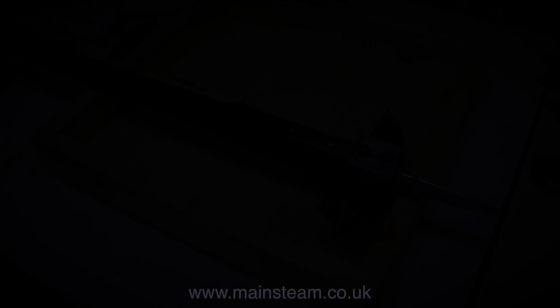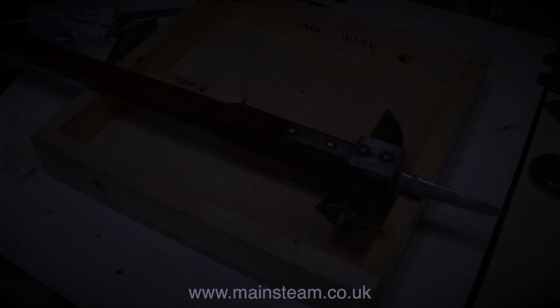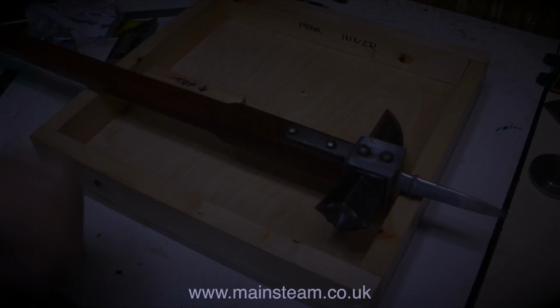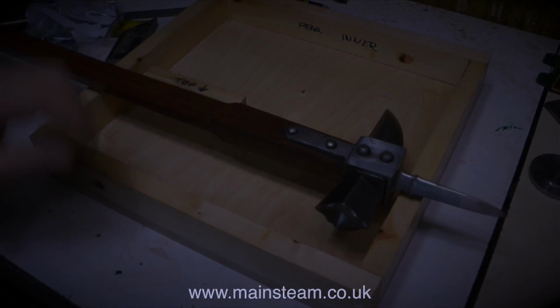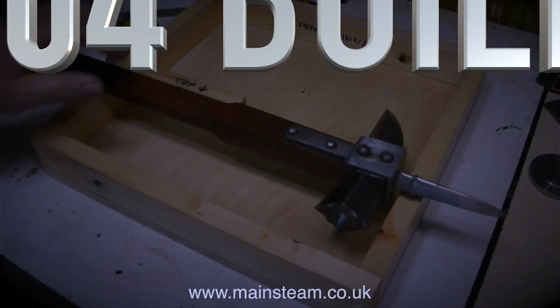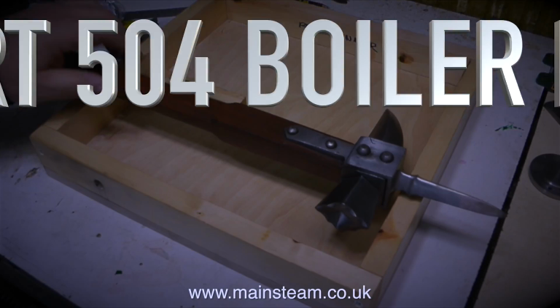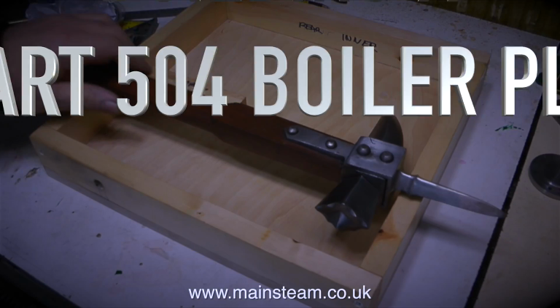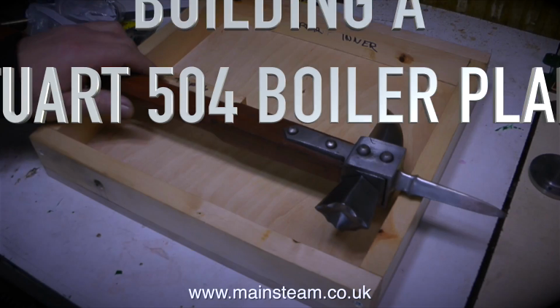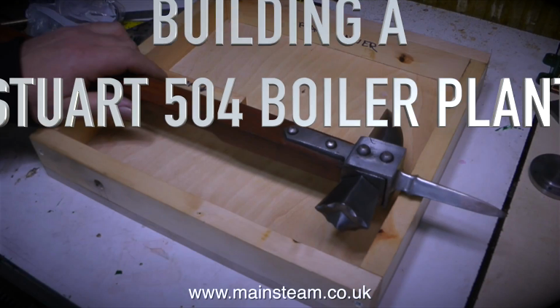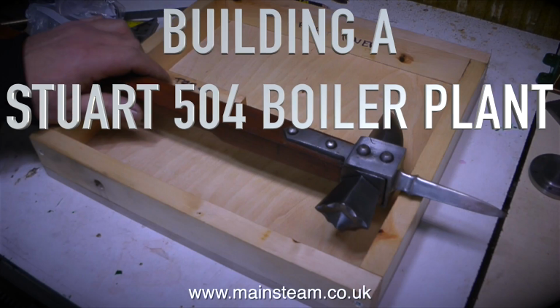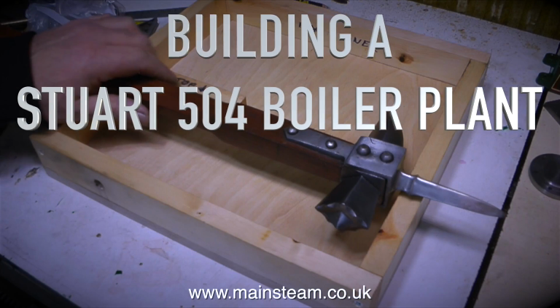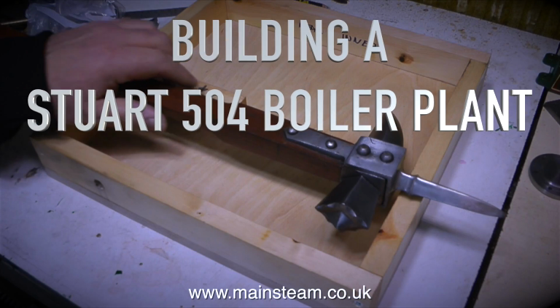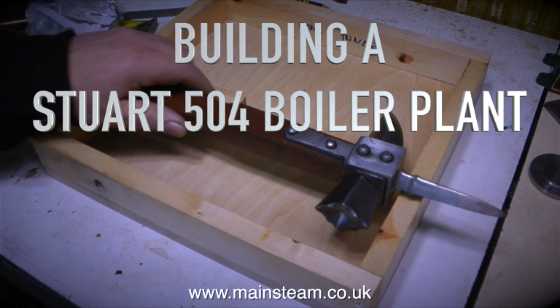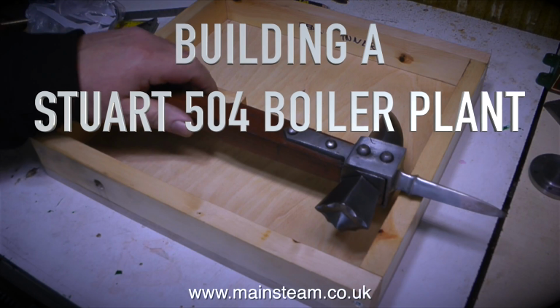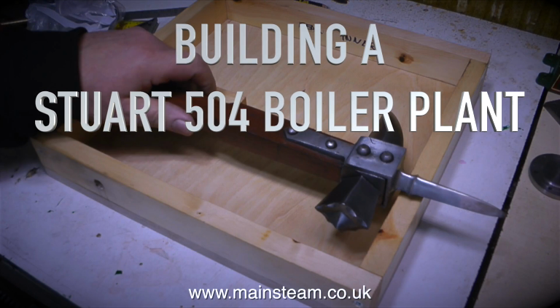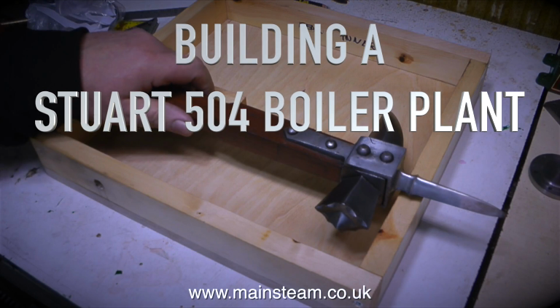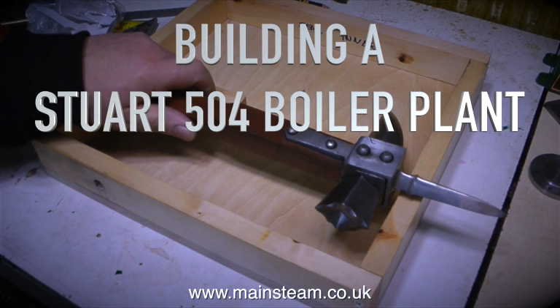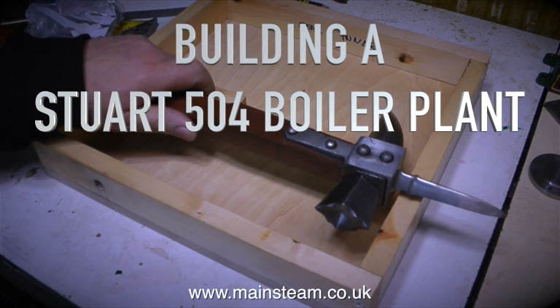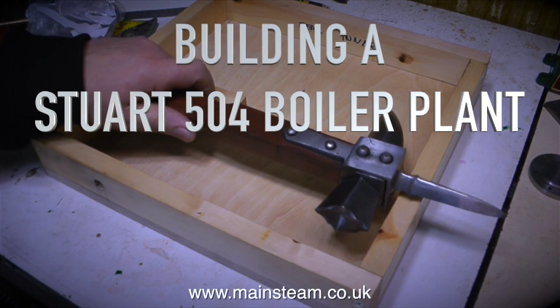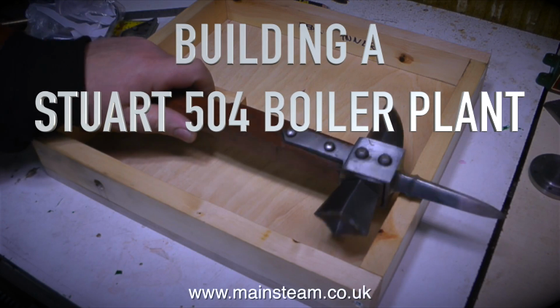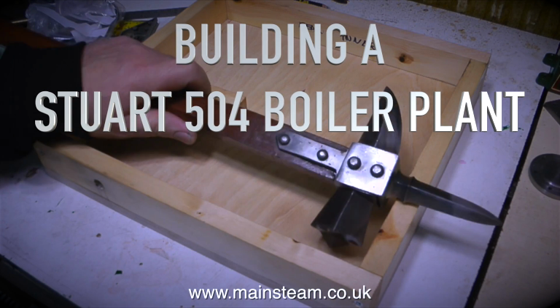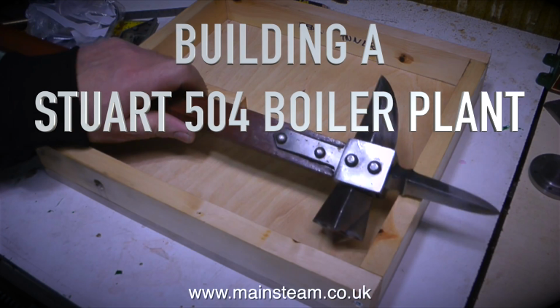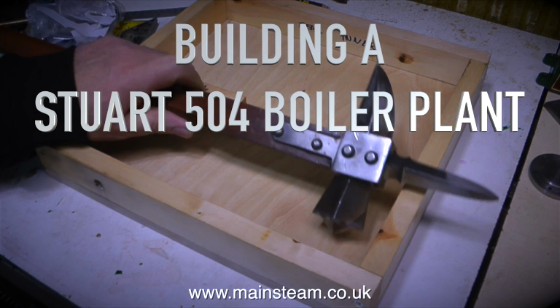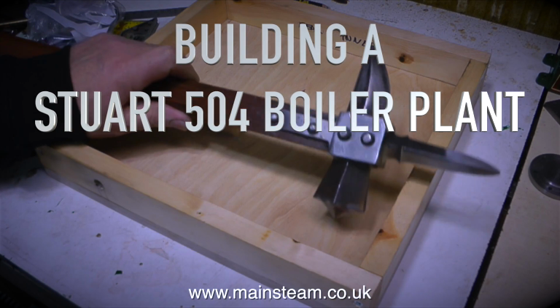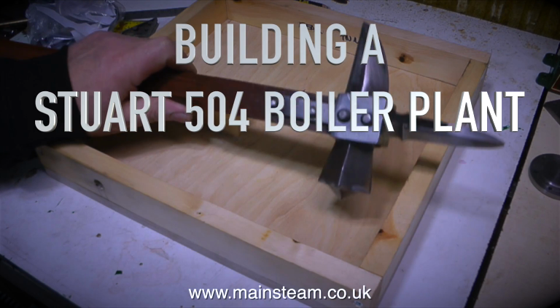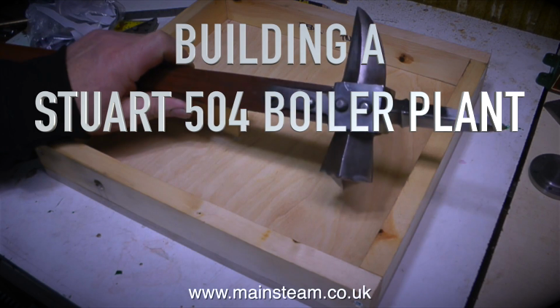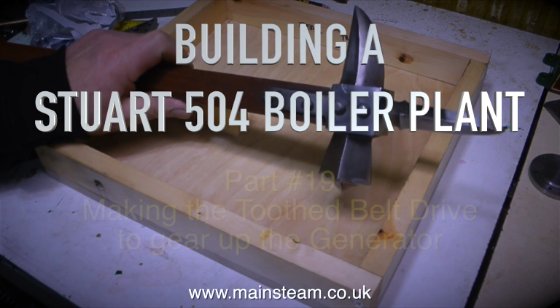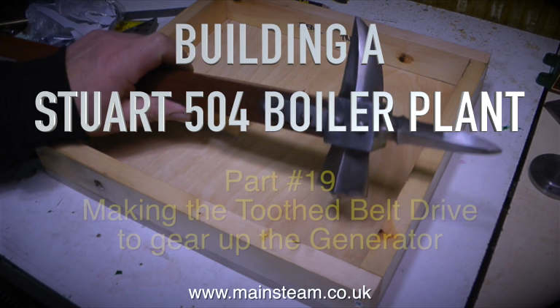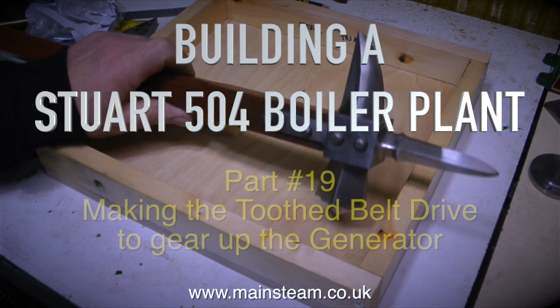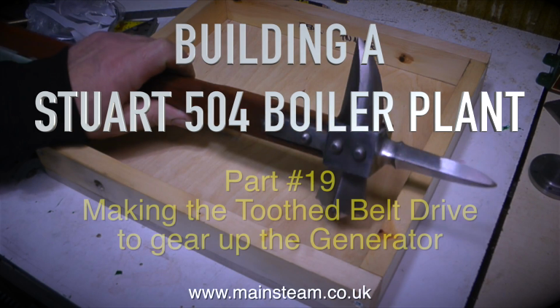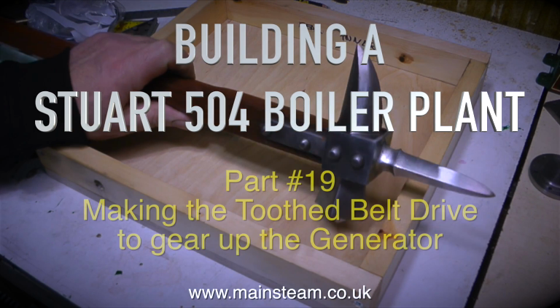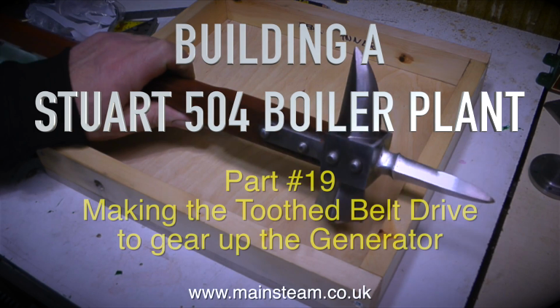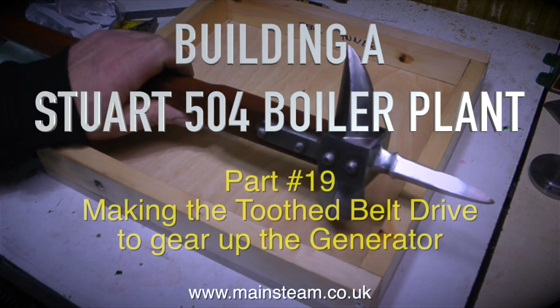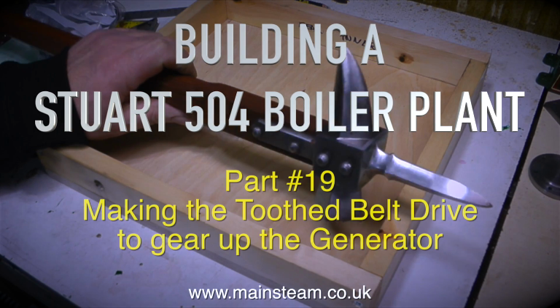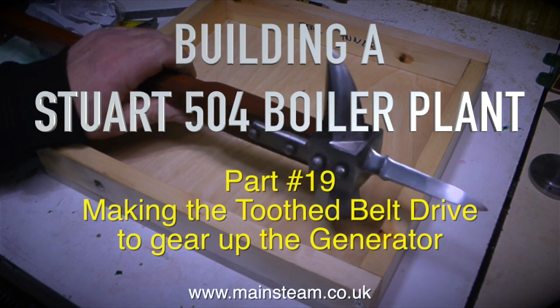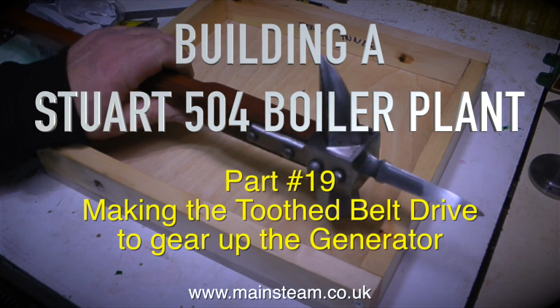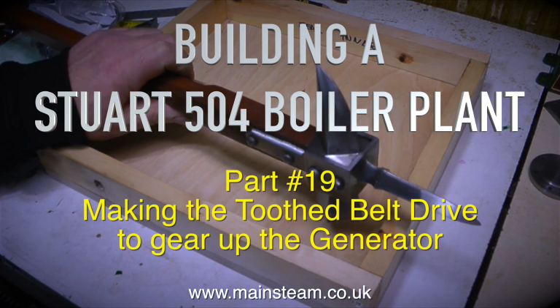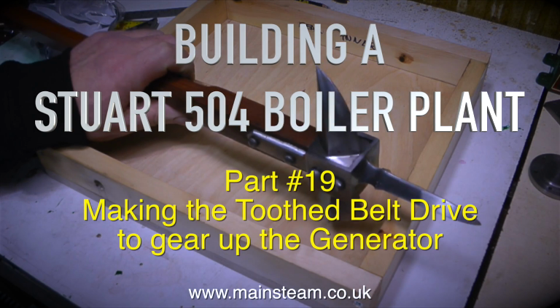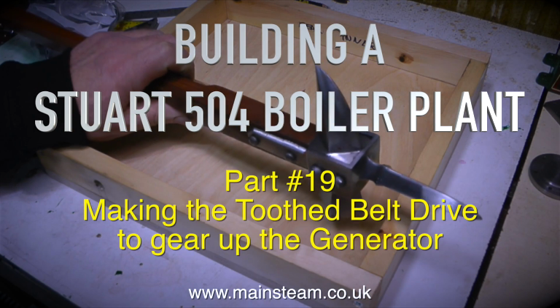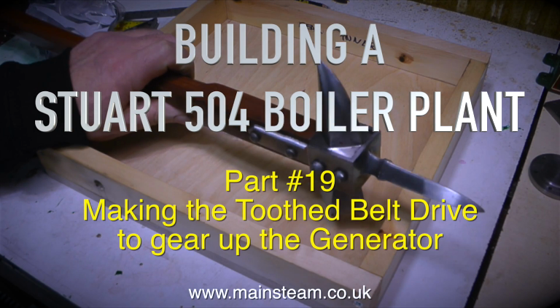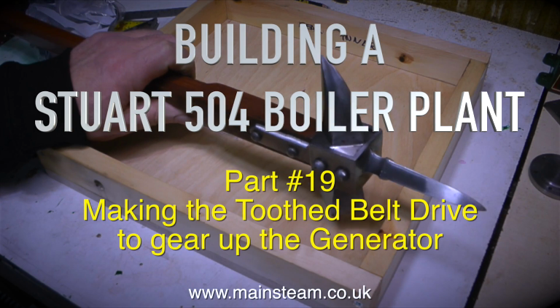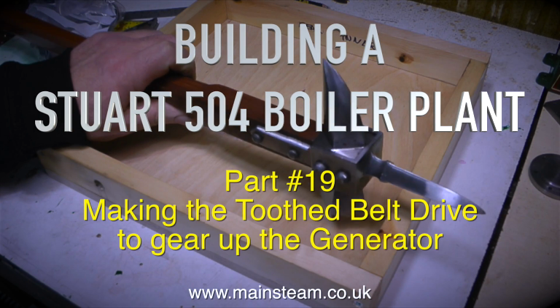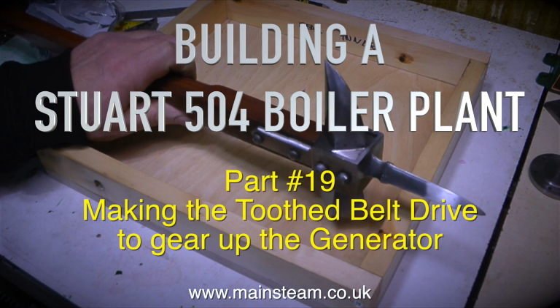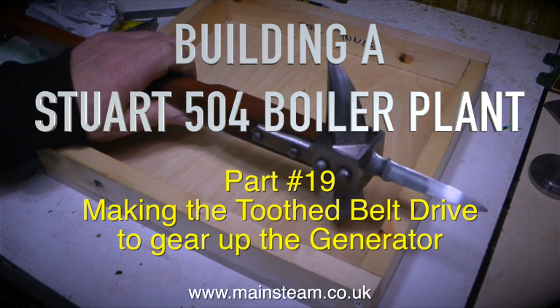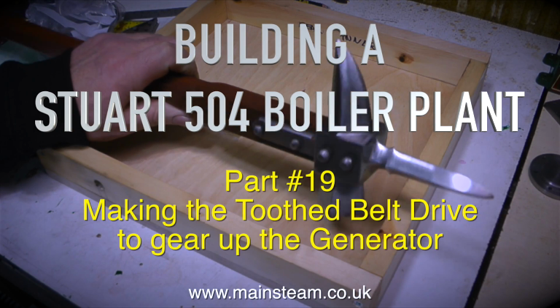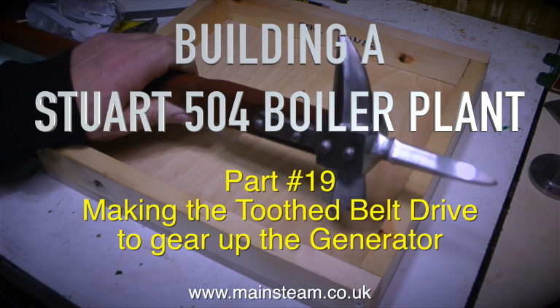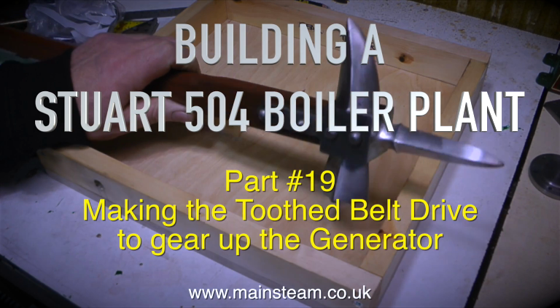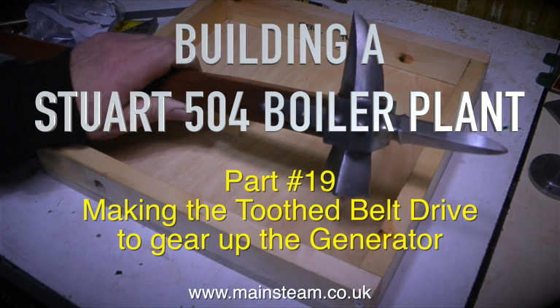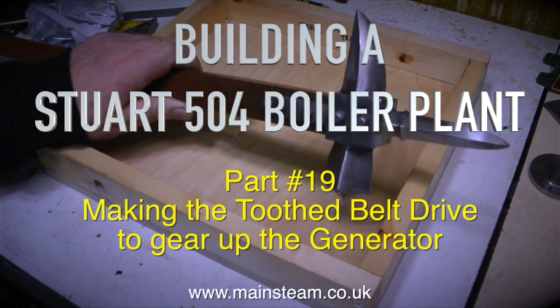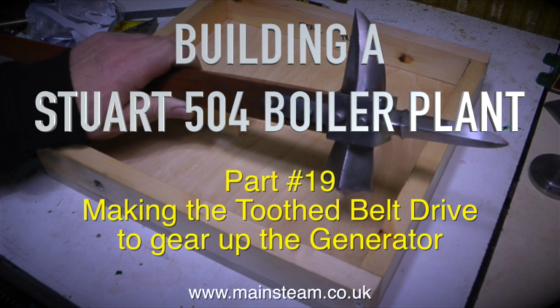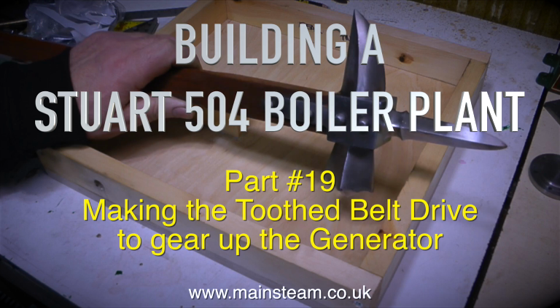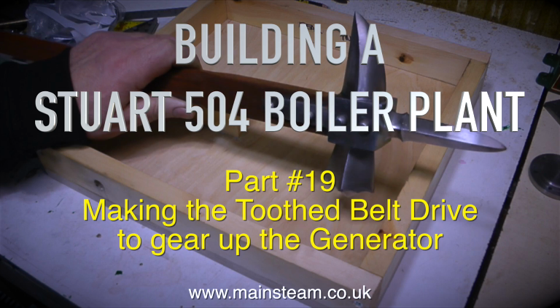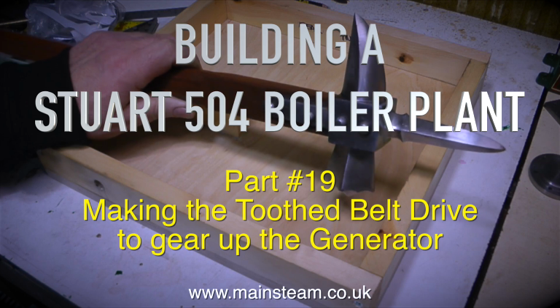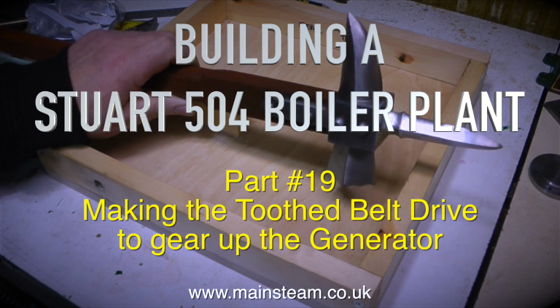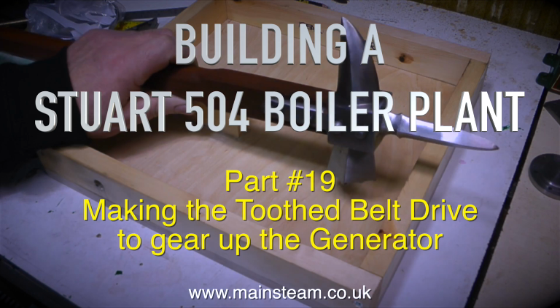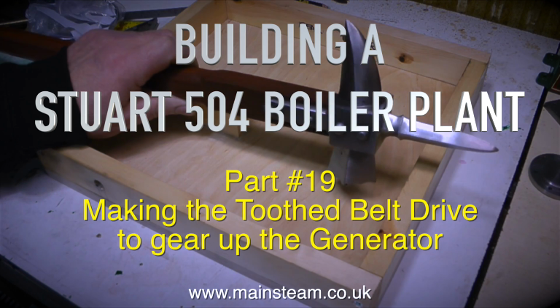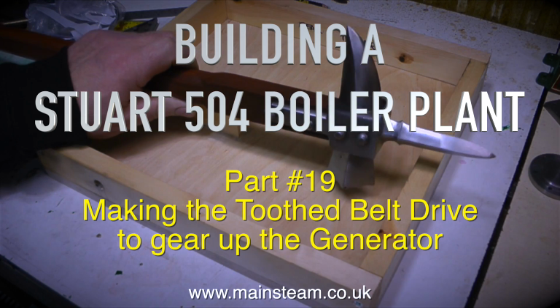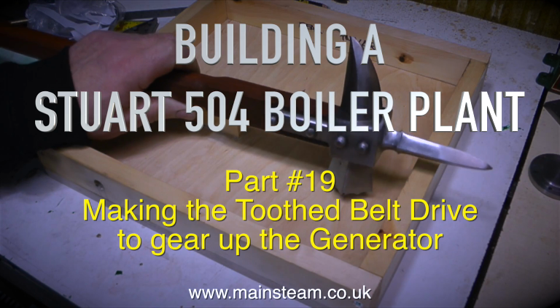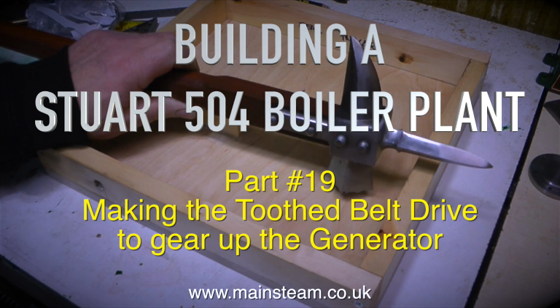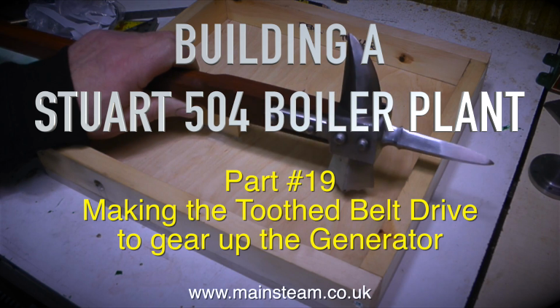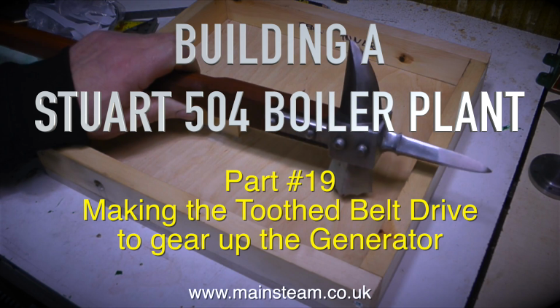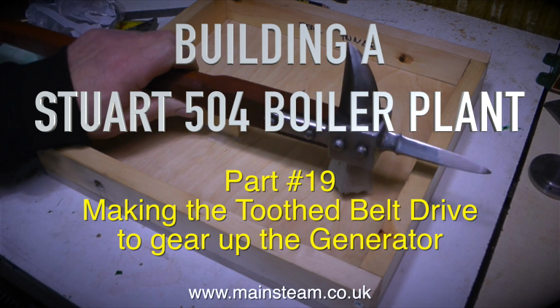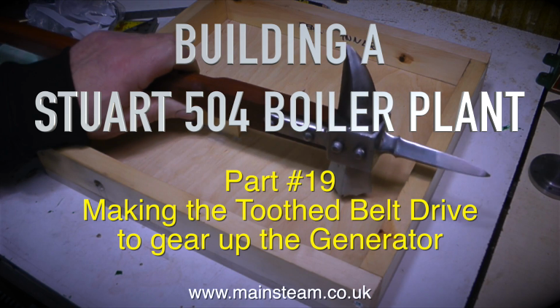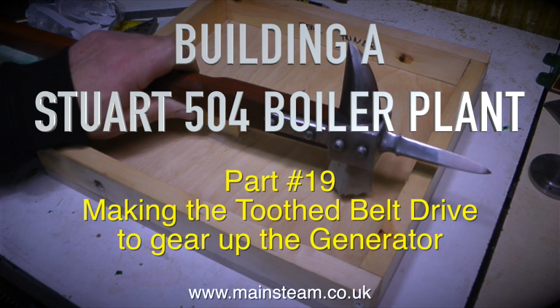Building a Stuart 504 boiler plant, part 19, making the tooth belt drive to gear up the generator.